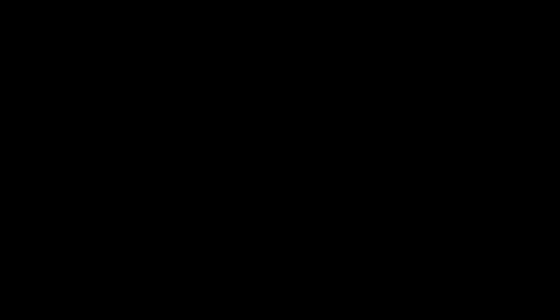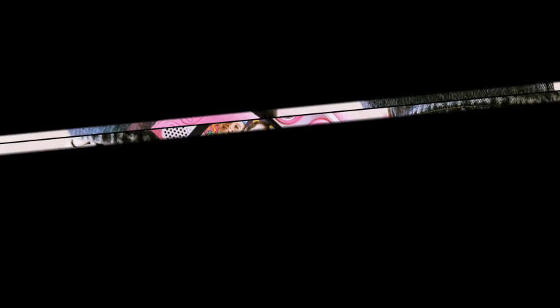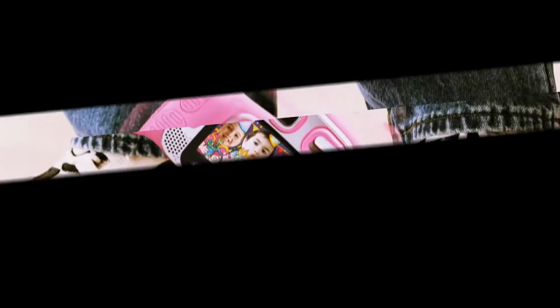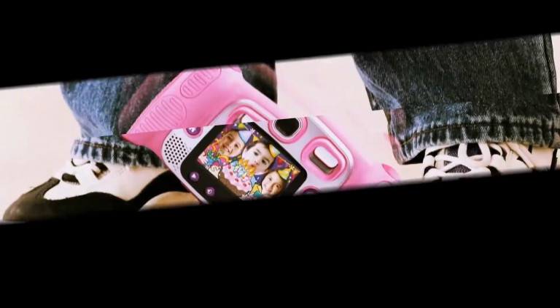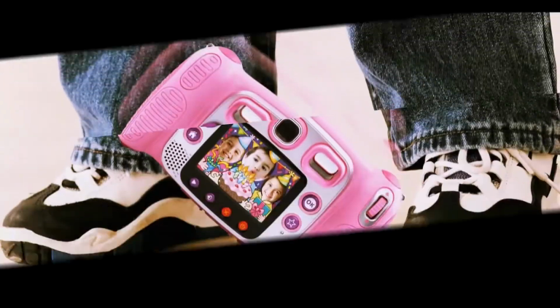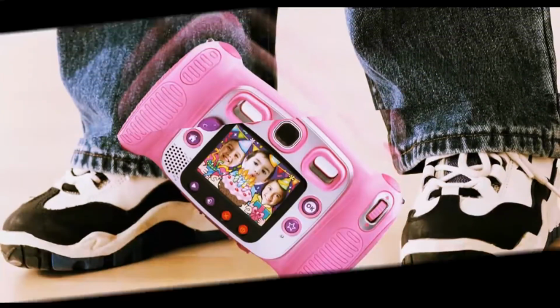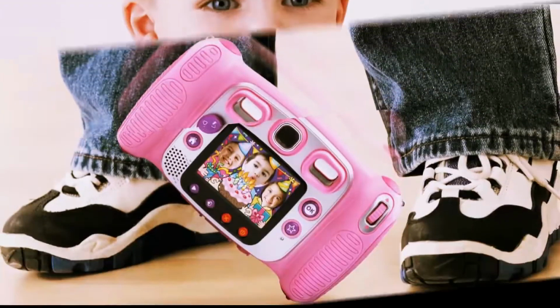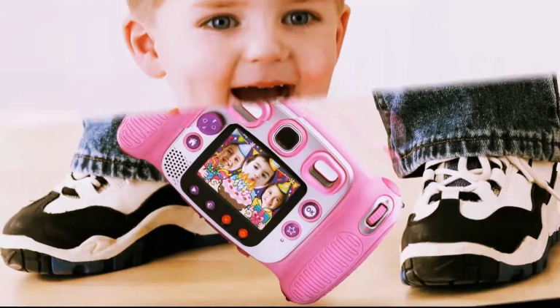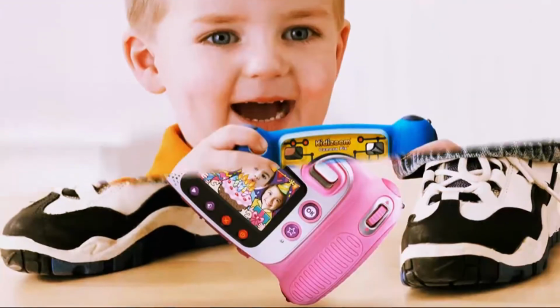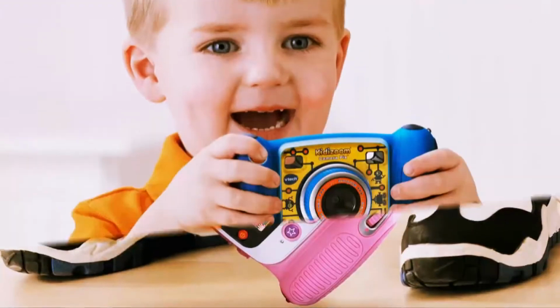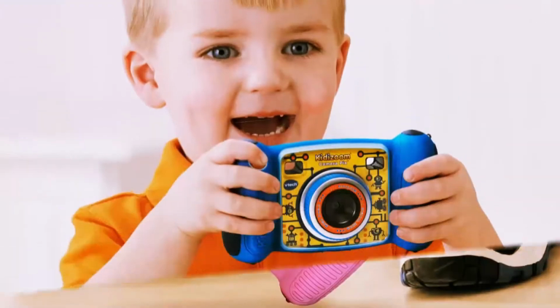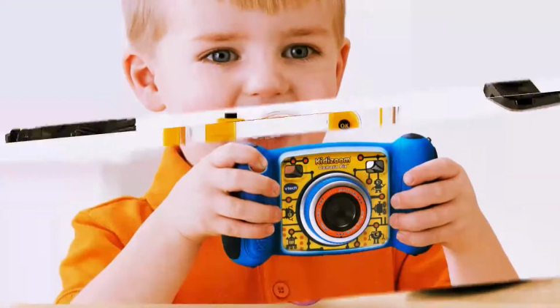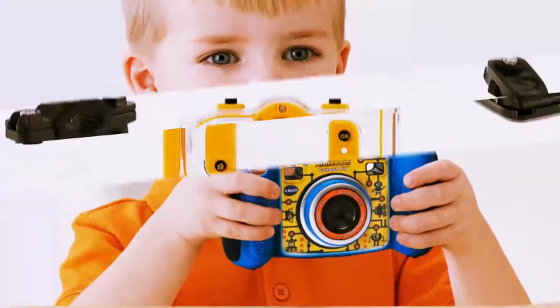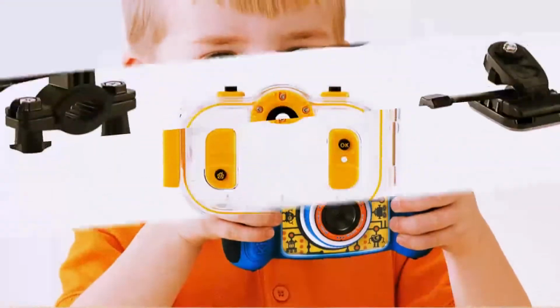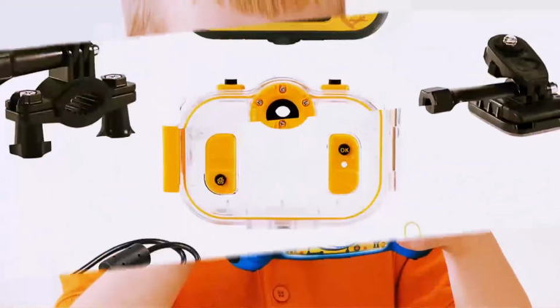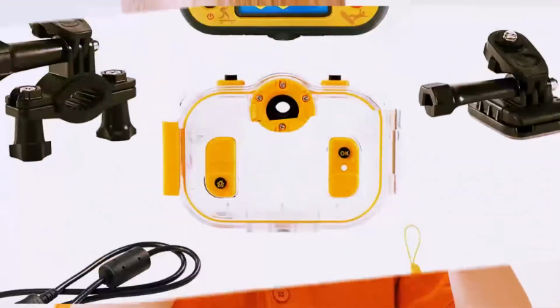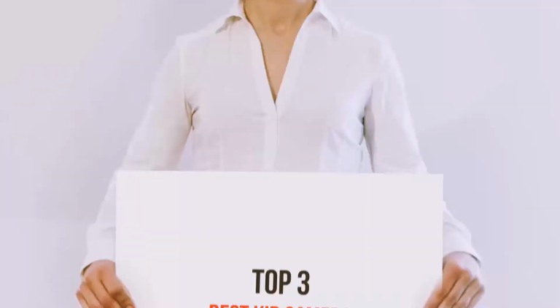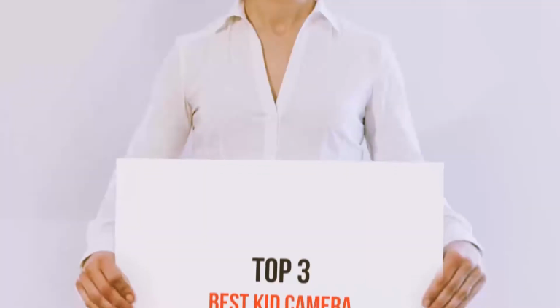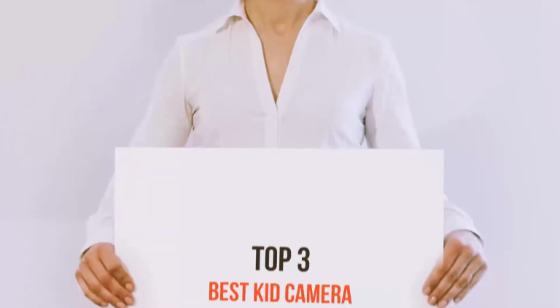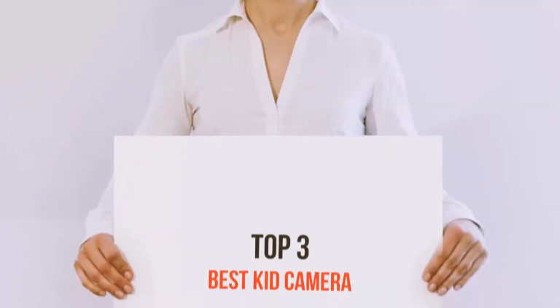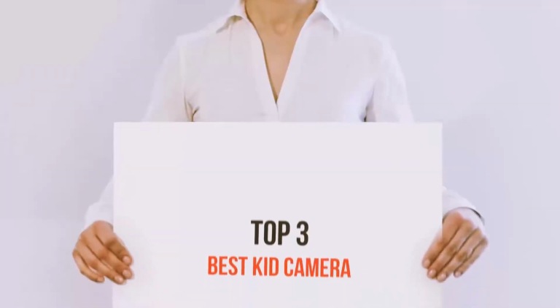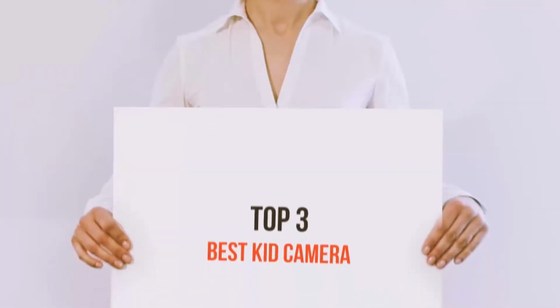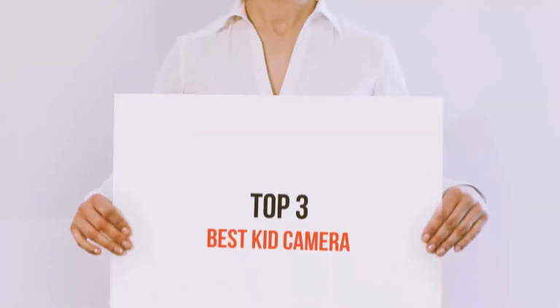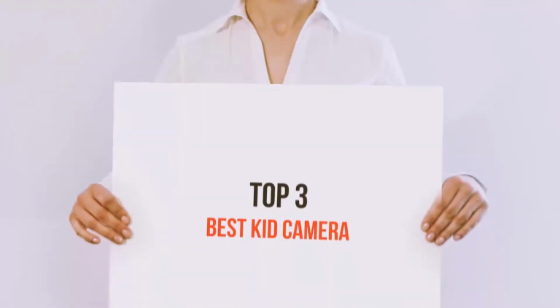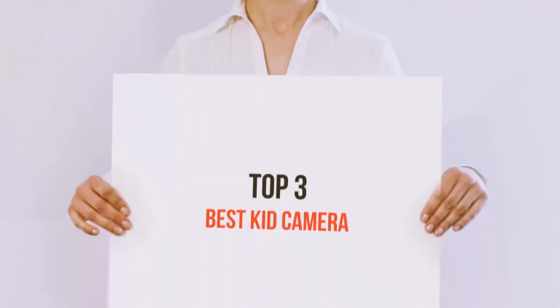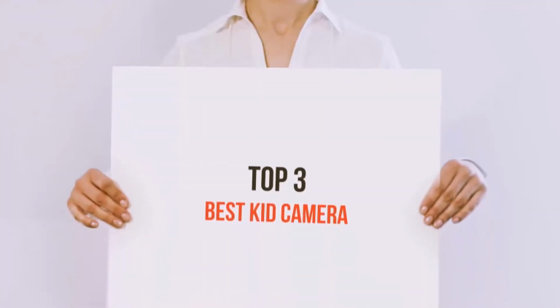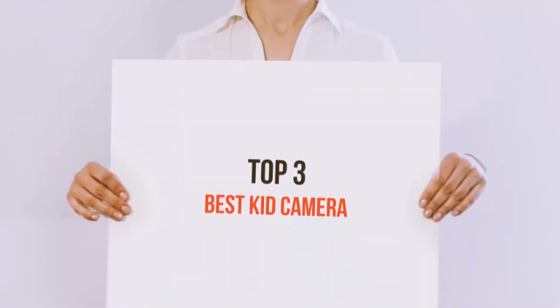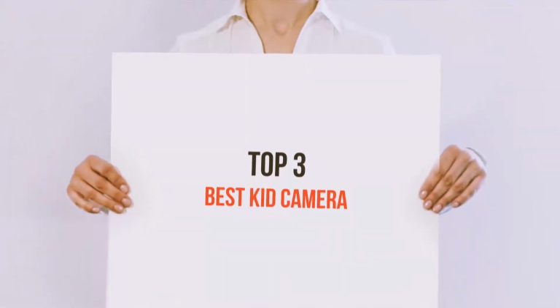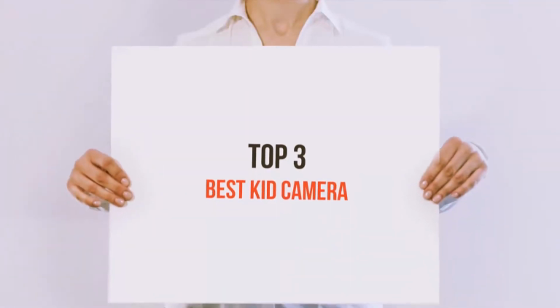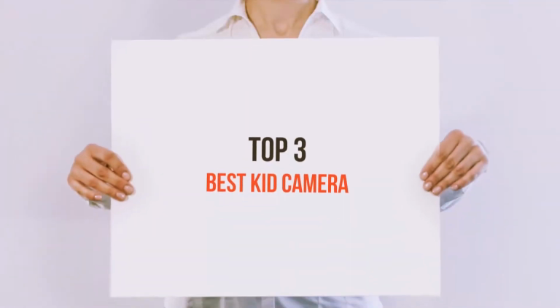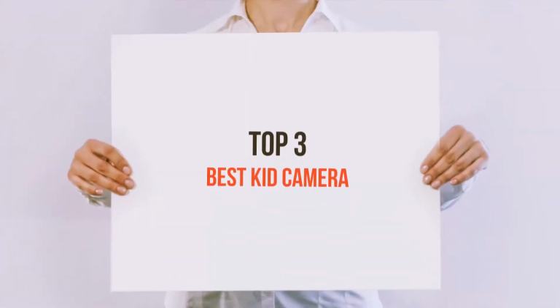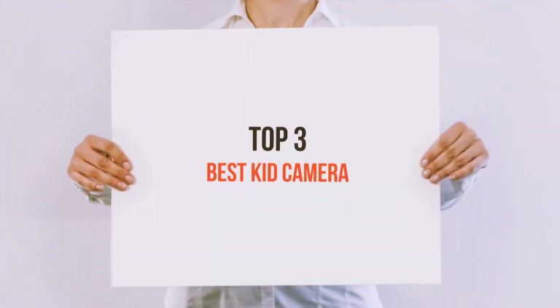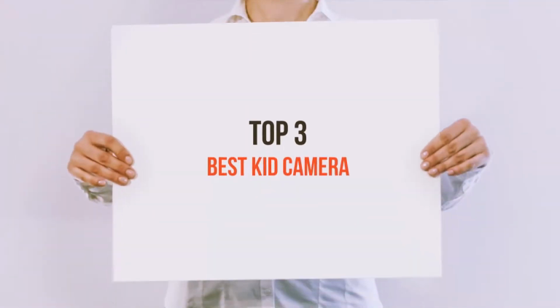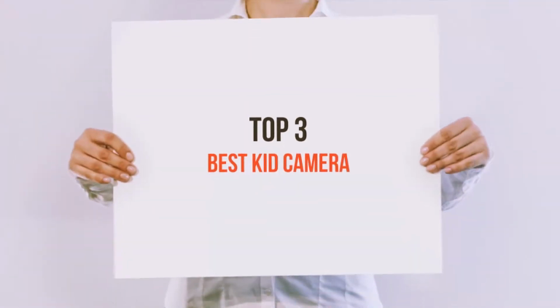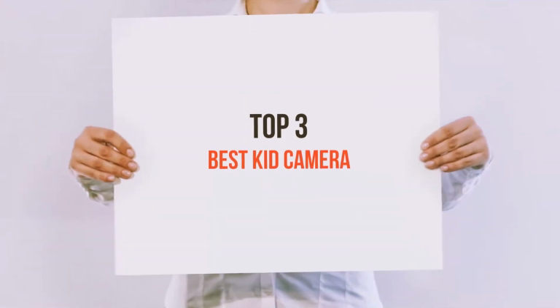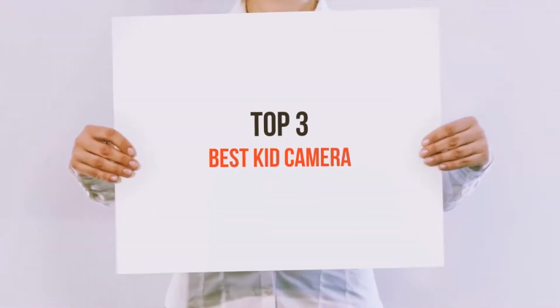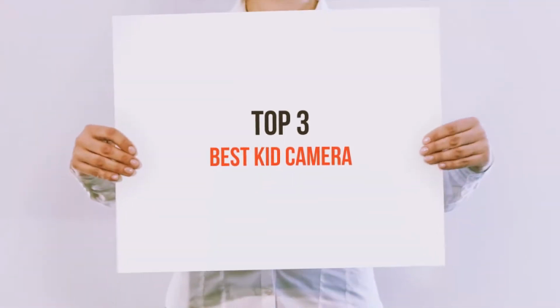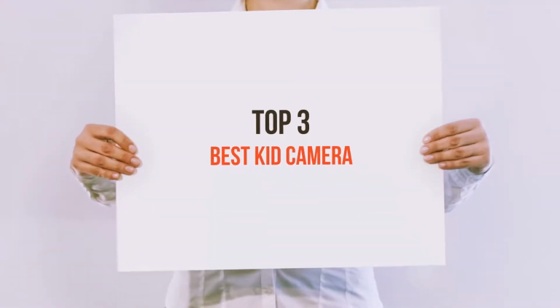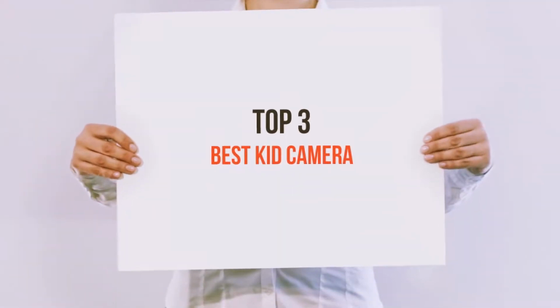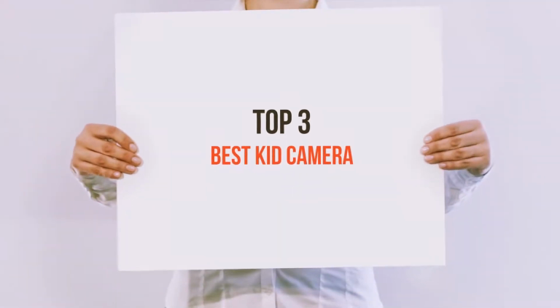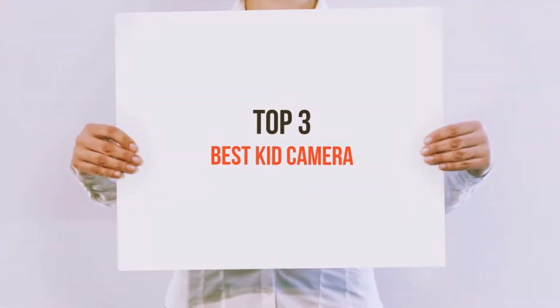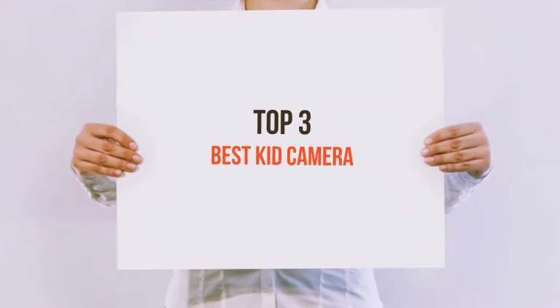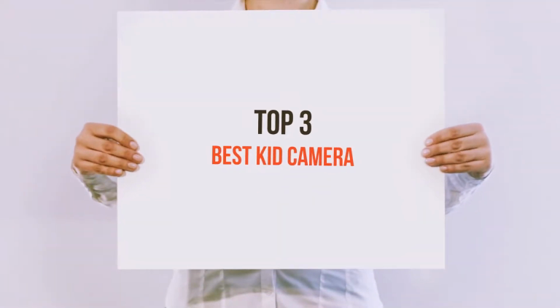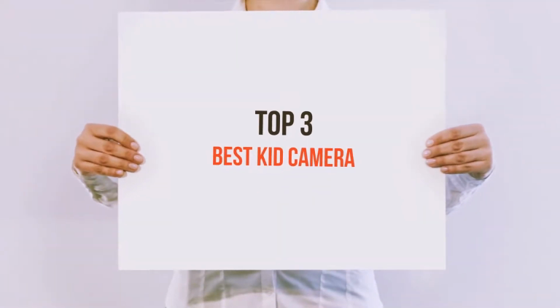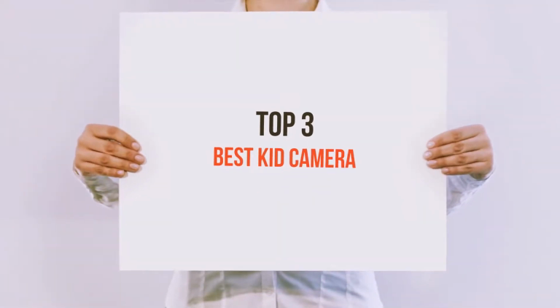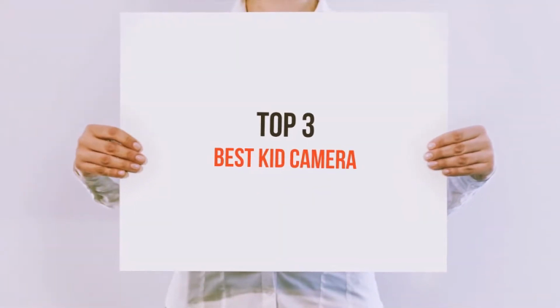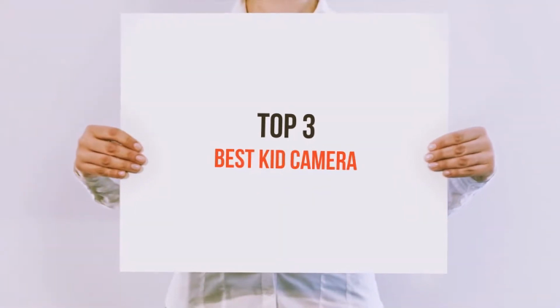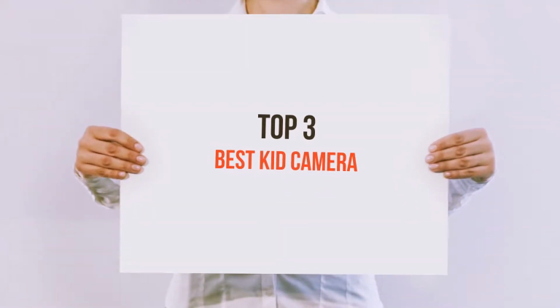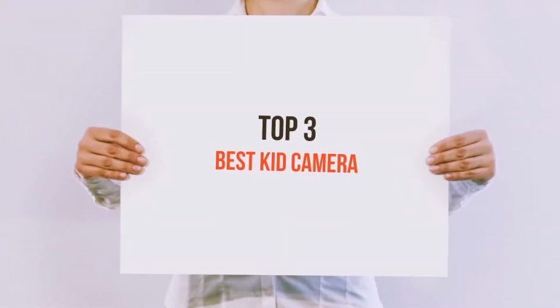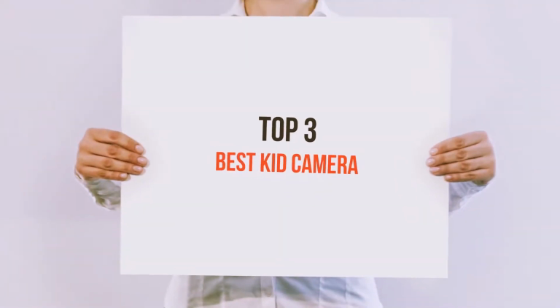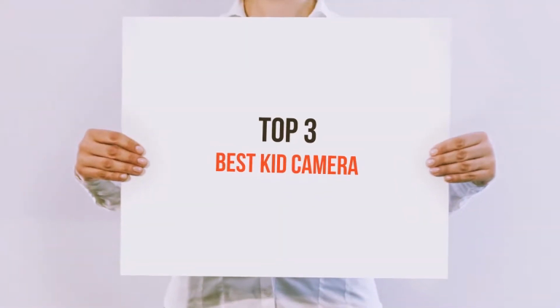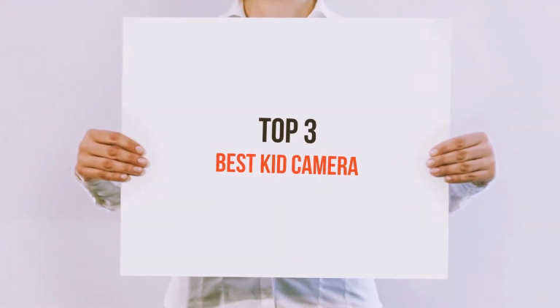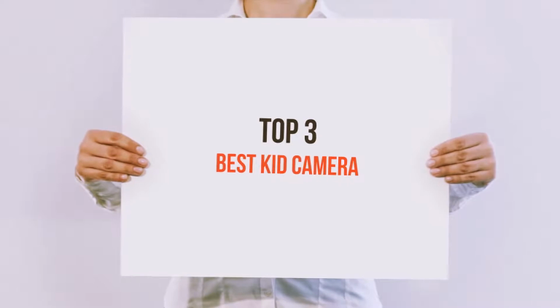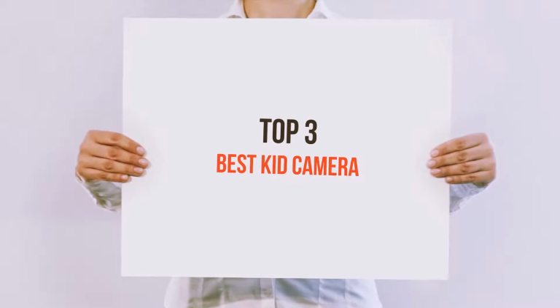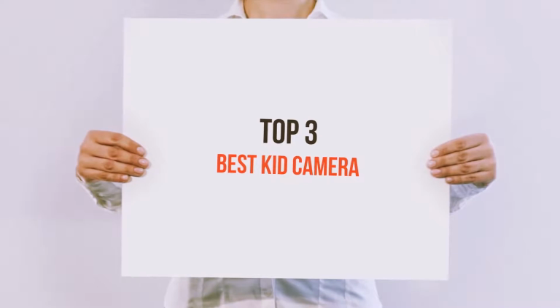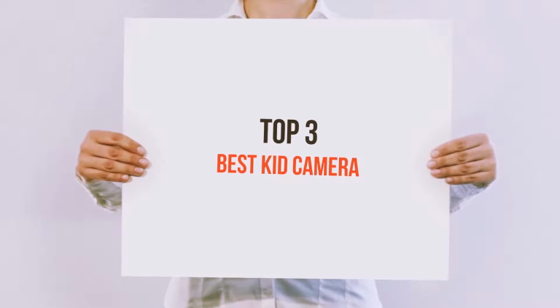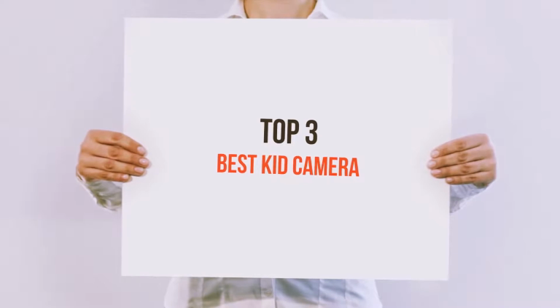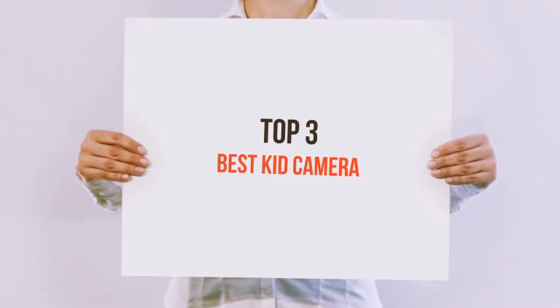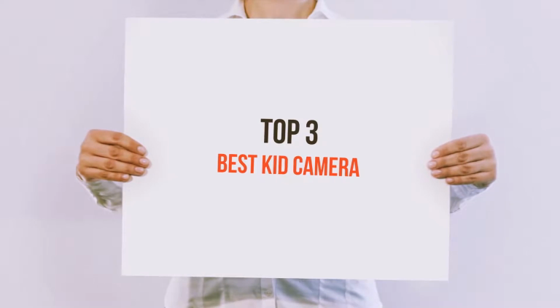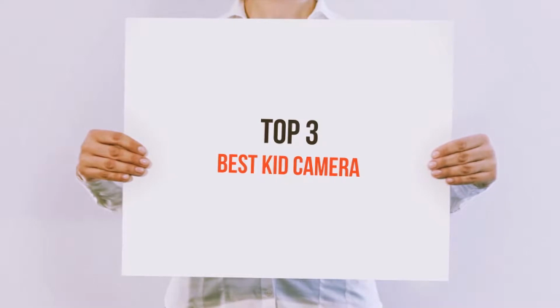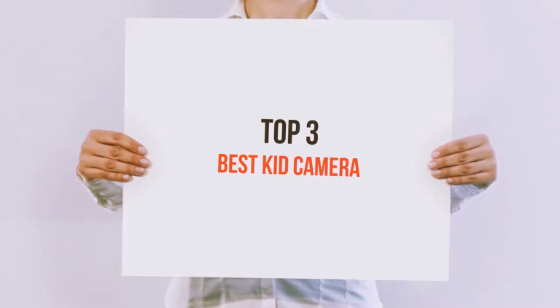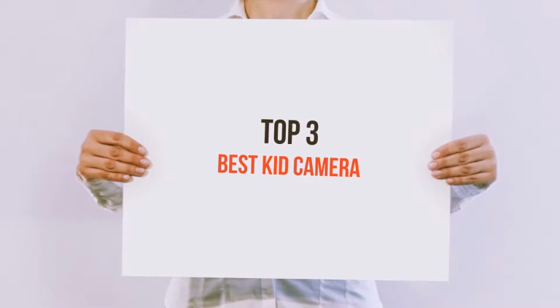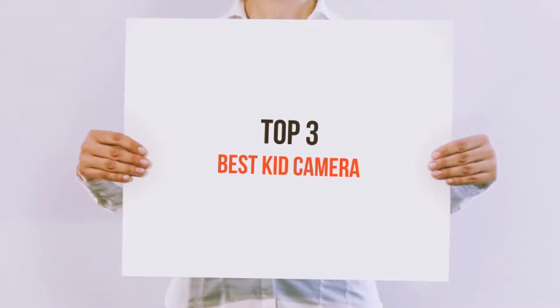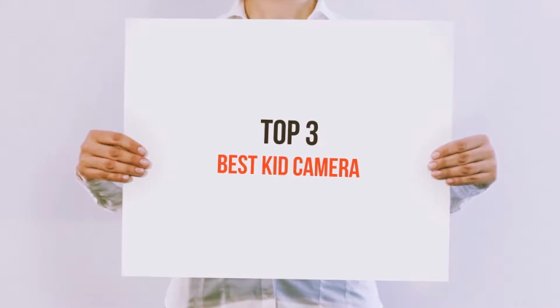Hi everyone, welcome back to my channel. Today I'm going to talk about the Top 3 Best Kid Cameras.